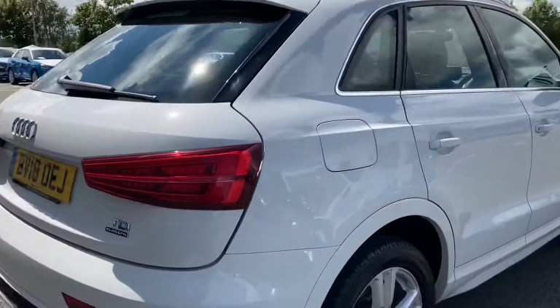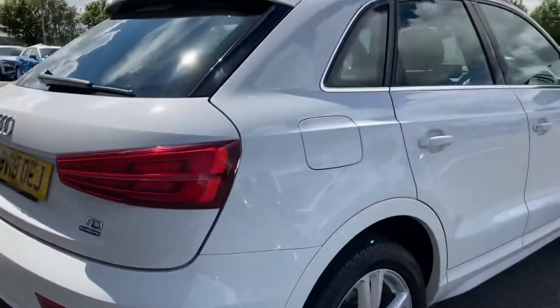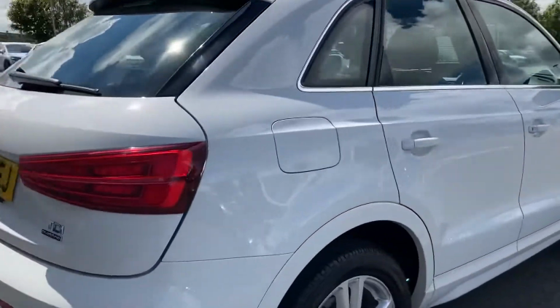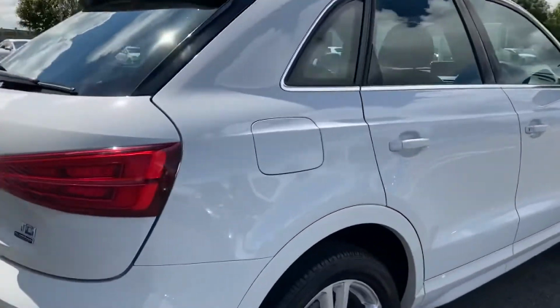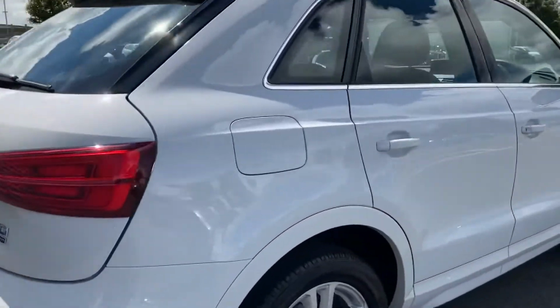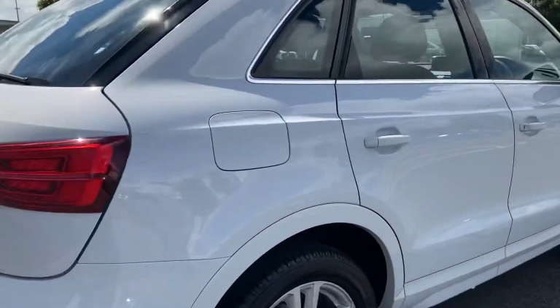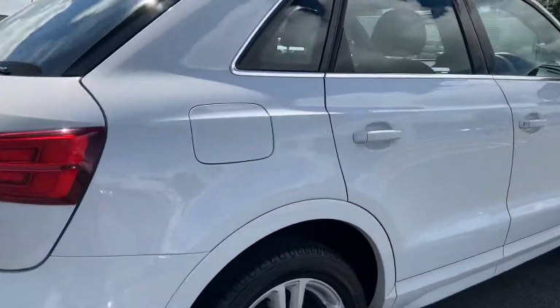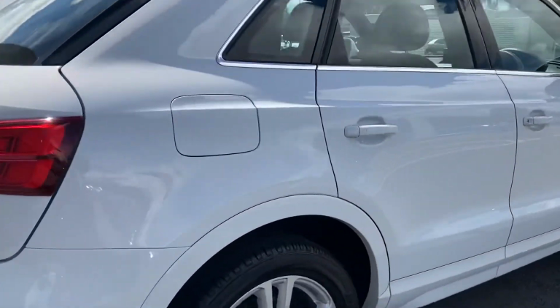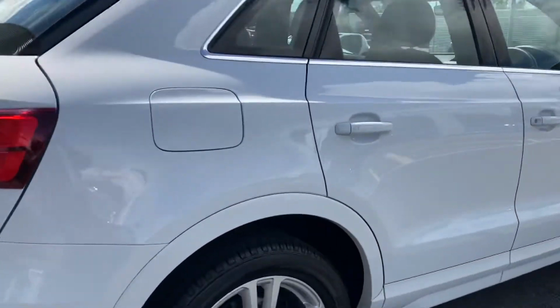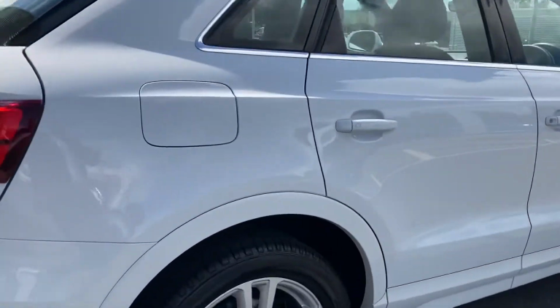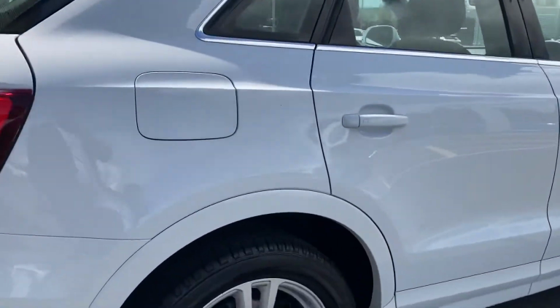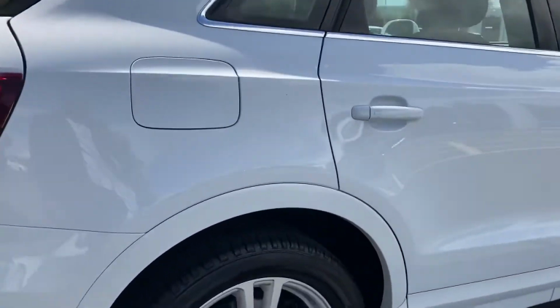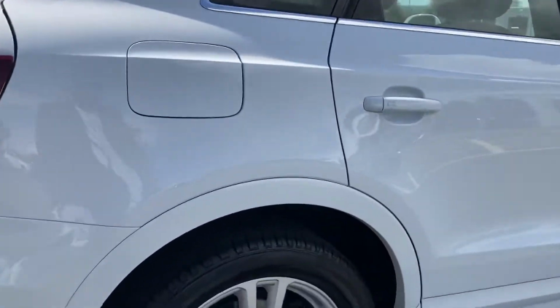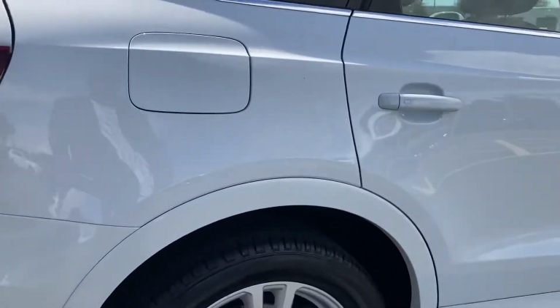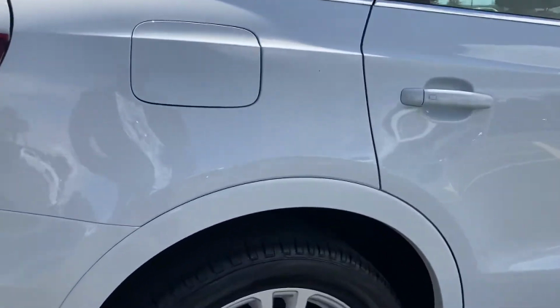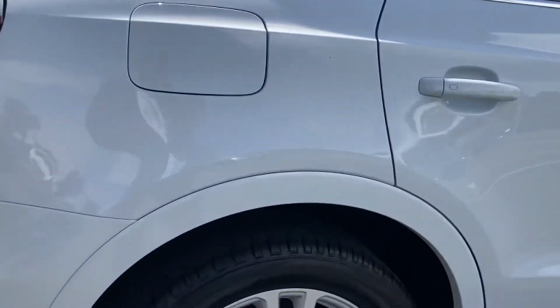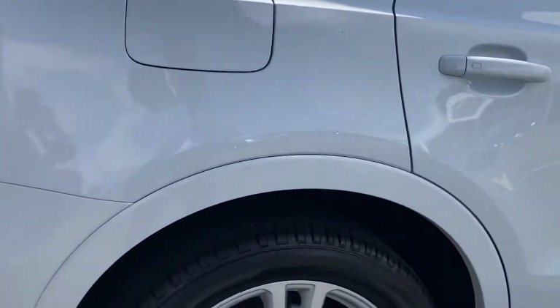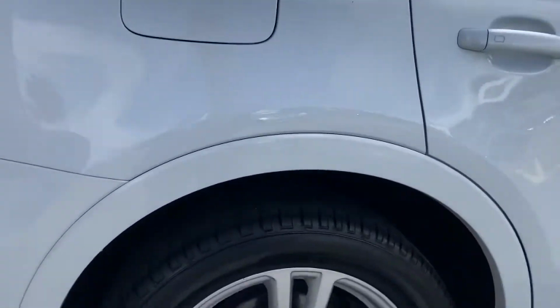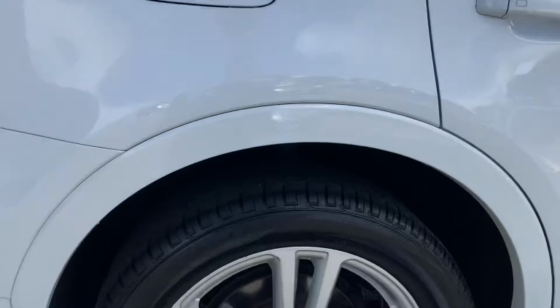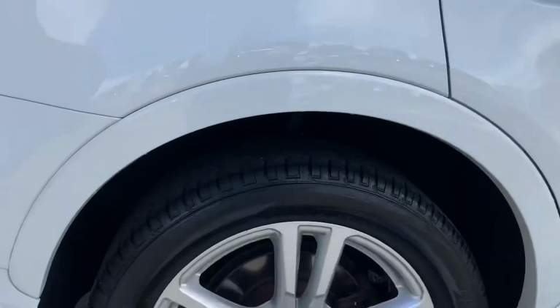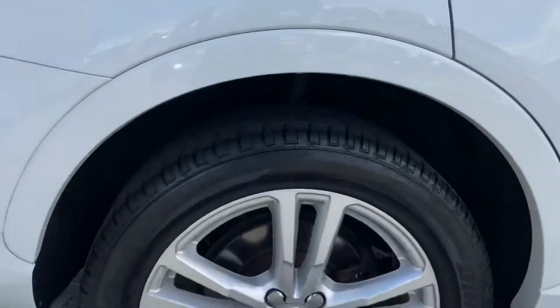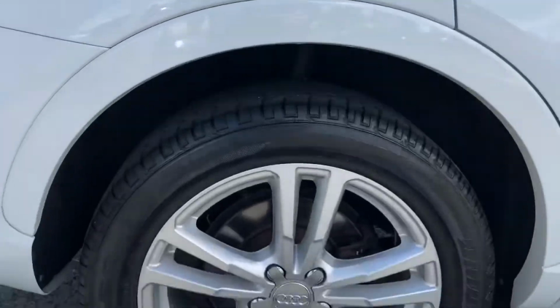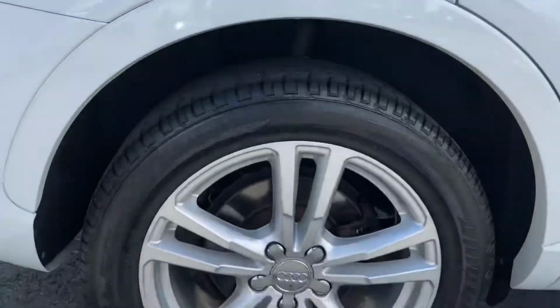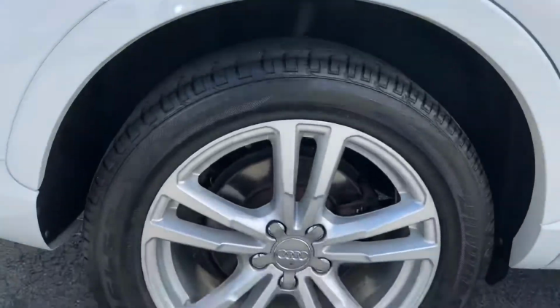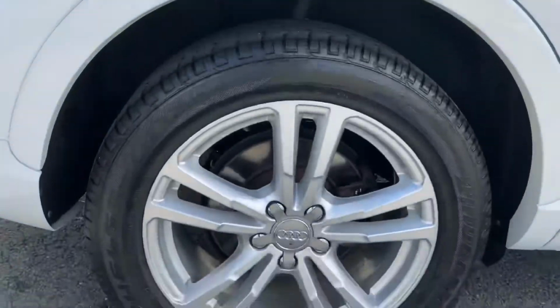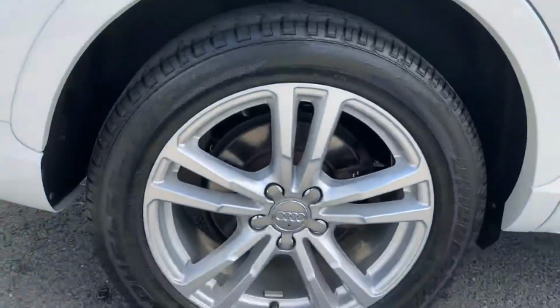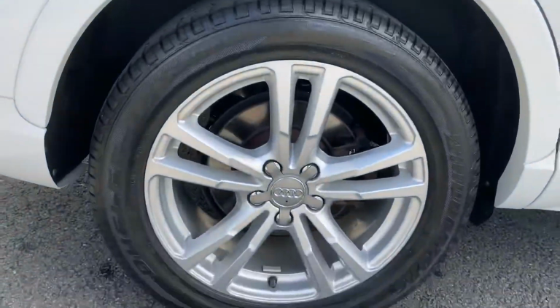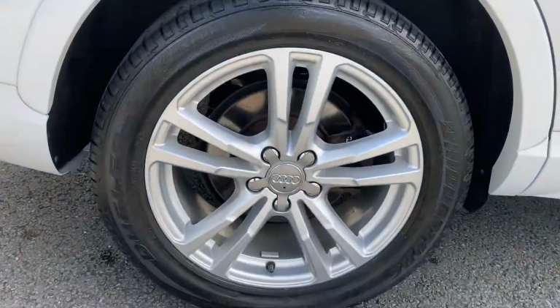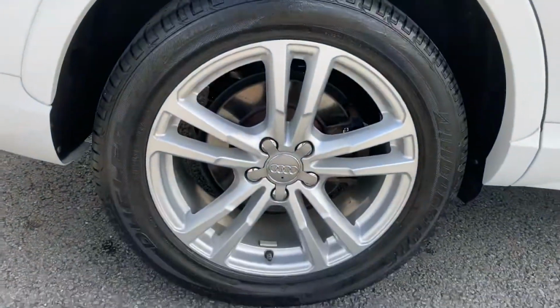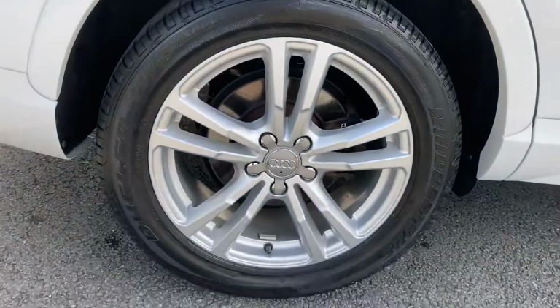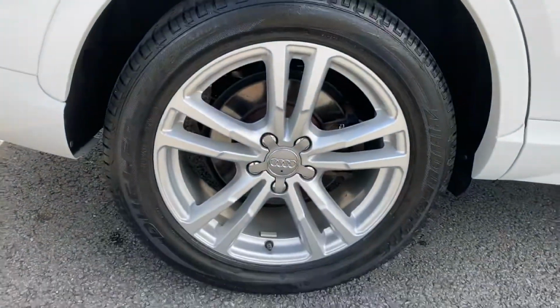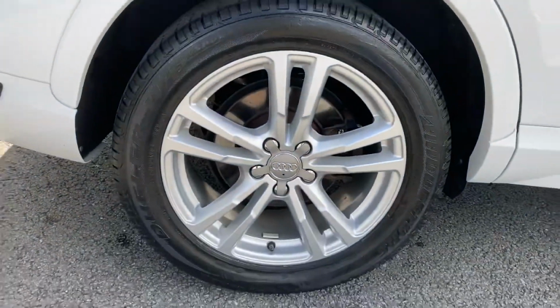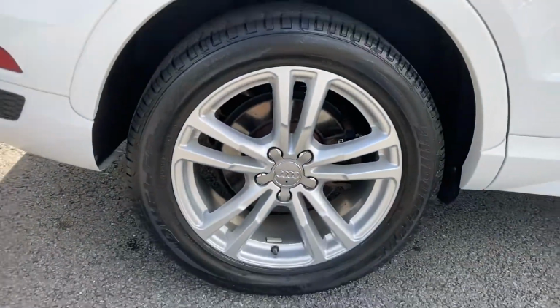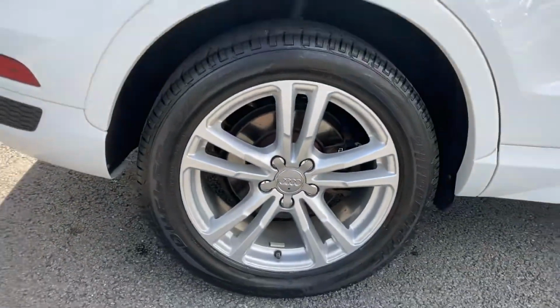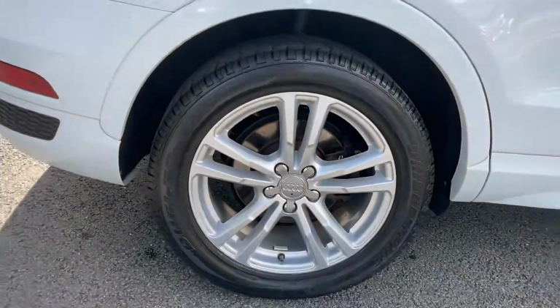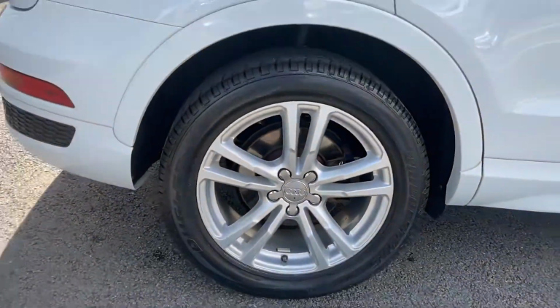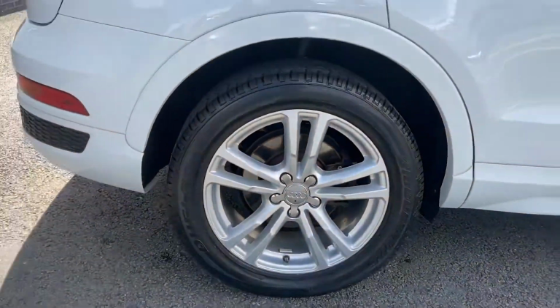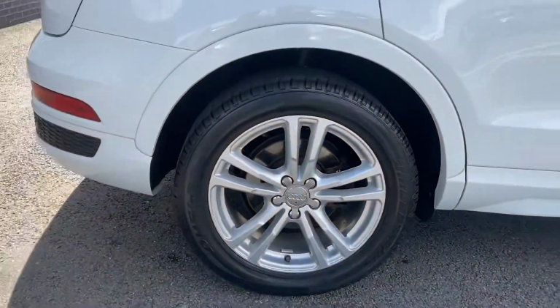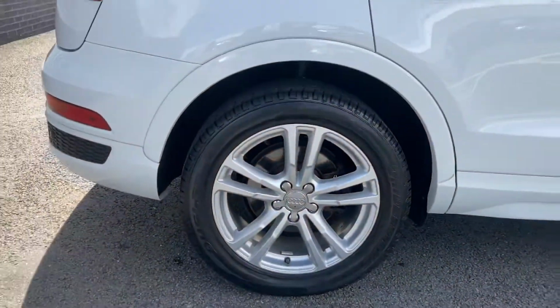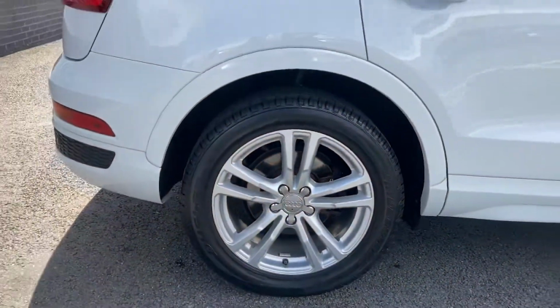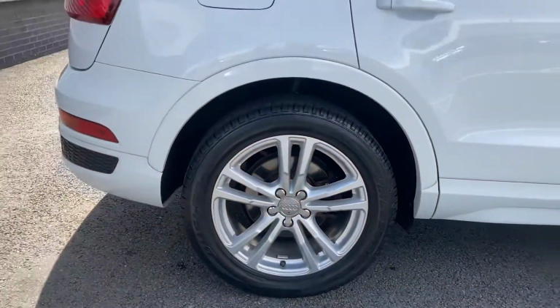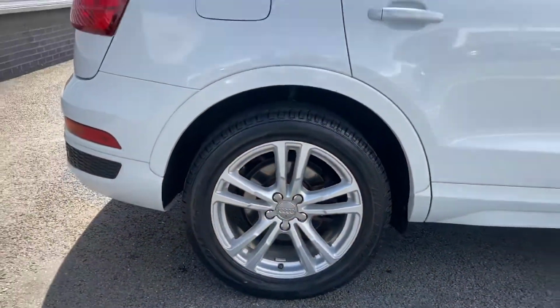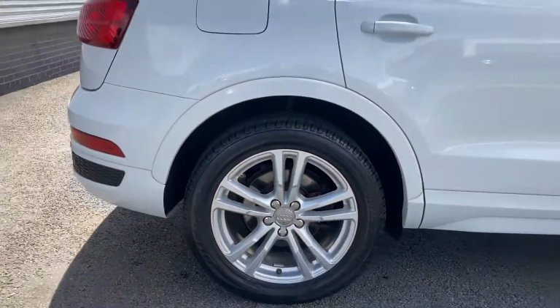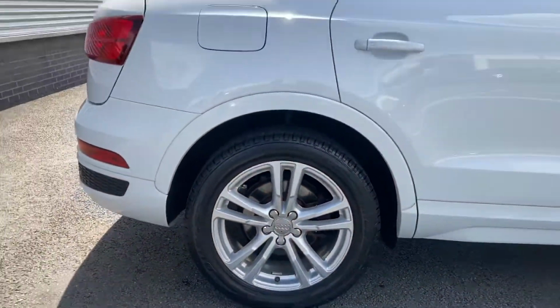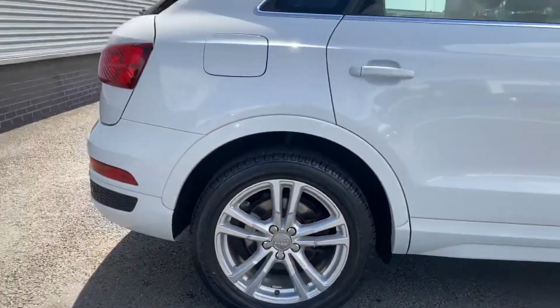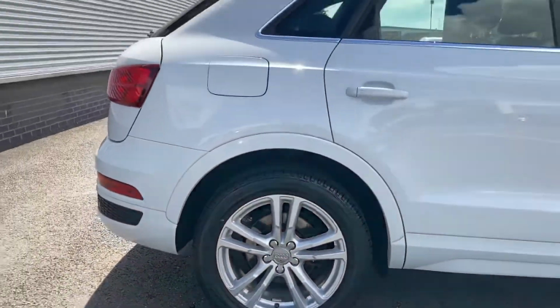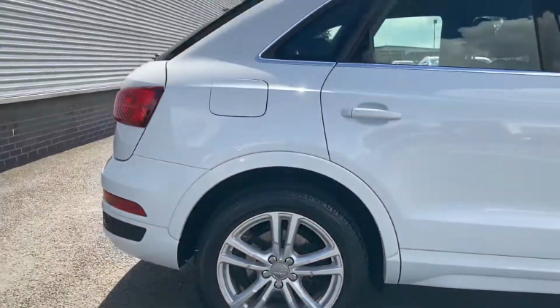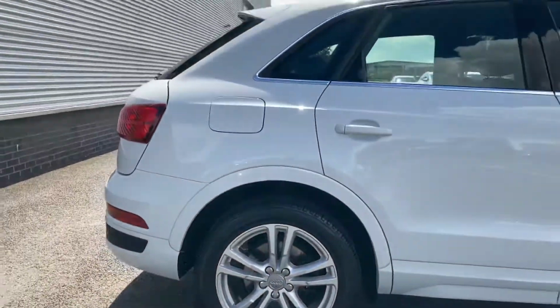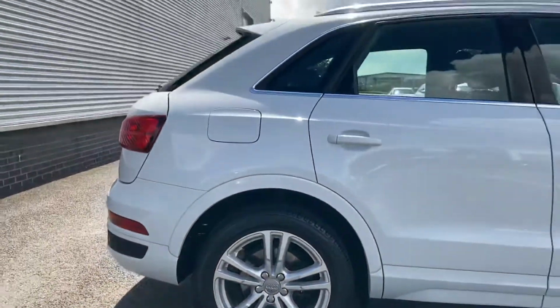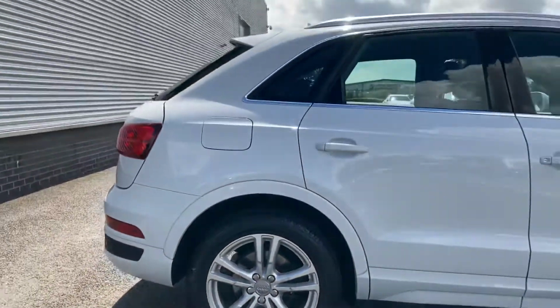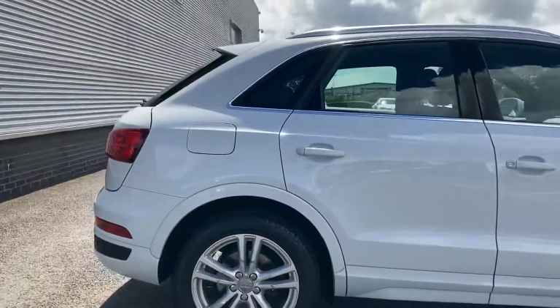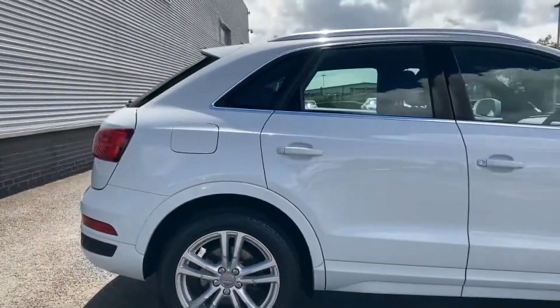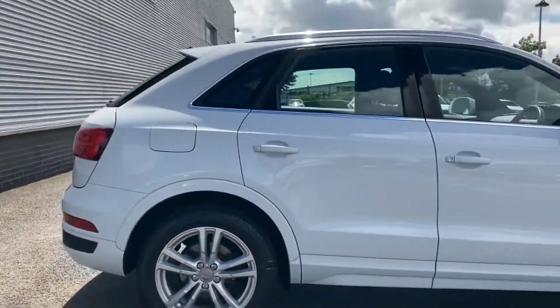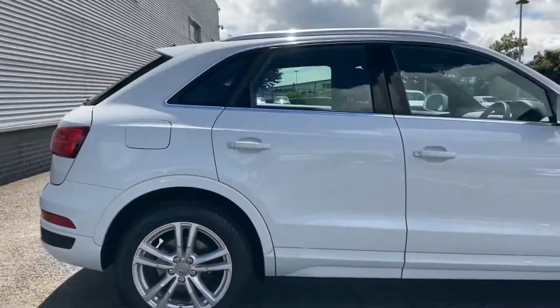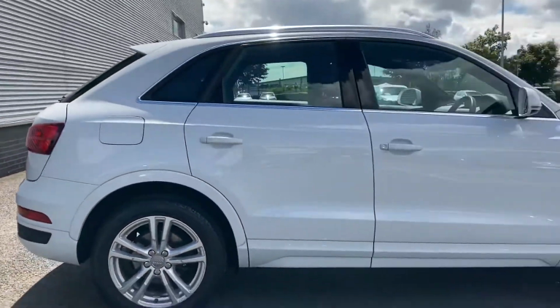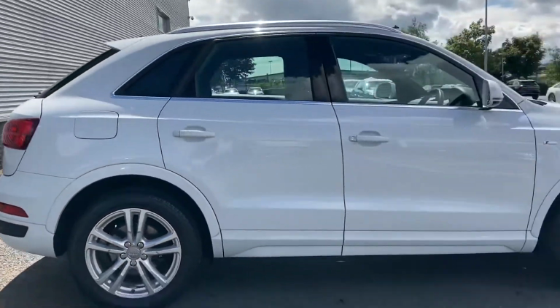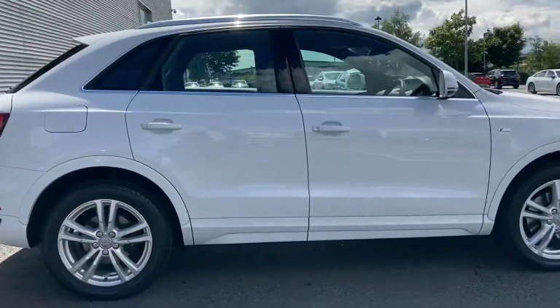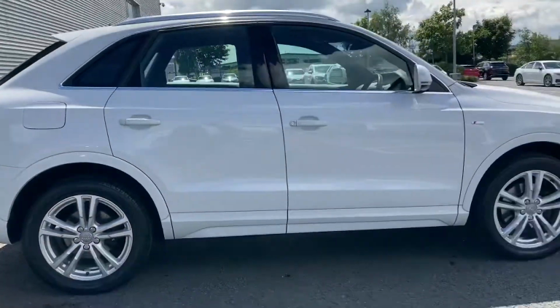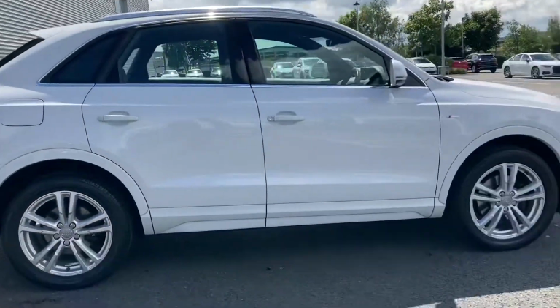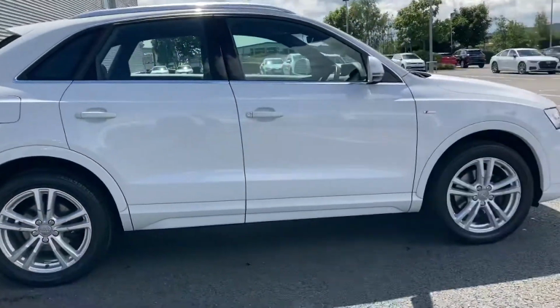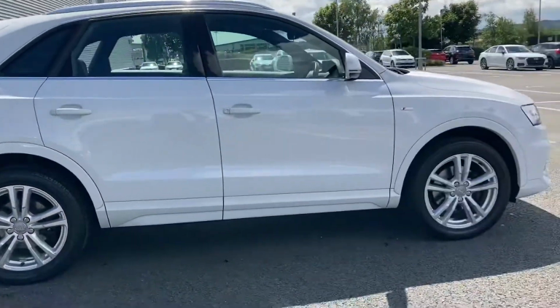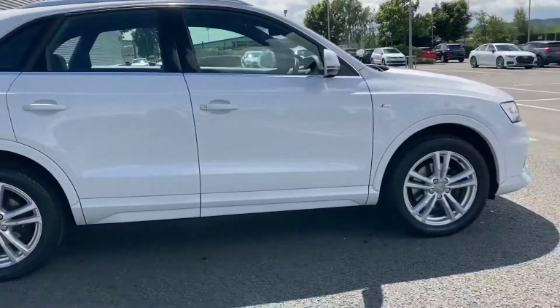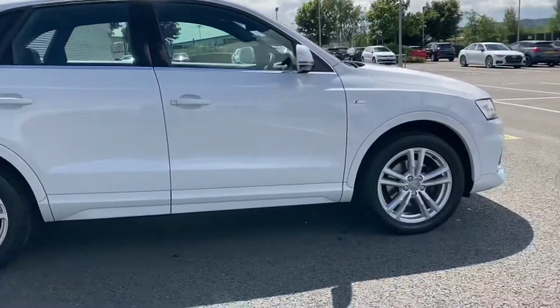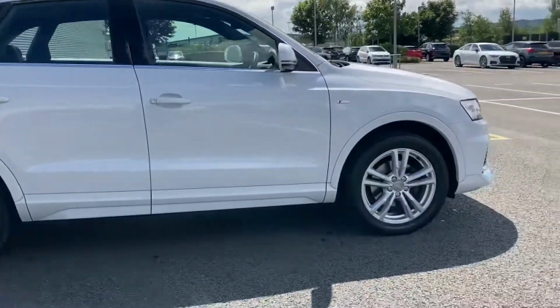As we come round the side, we'll take one final look at those 18 inch alloy wheels, as well as a side profile view of the car.